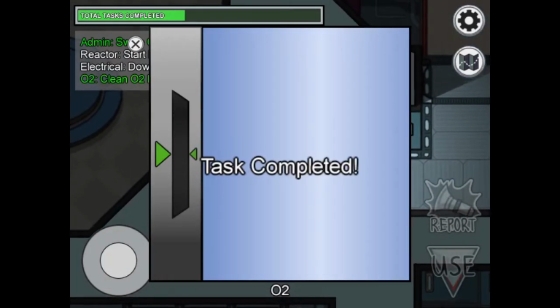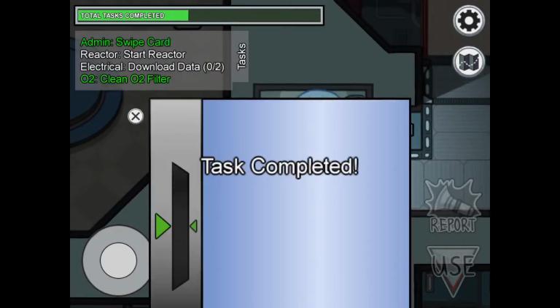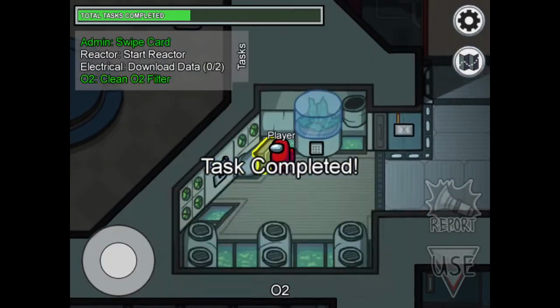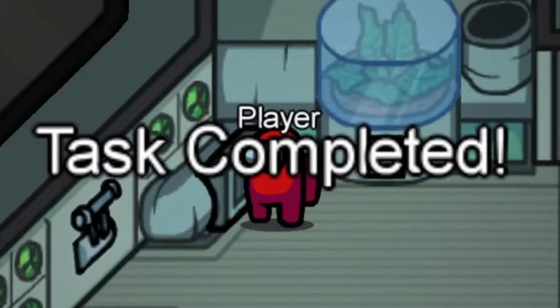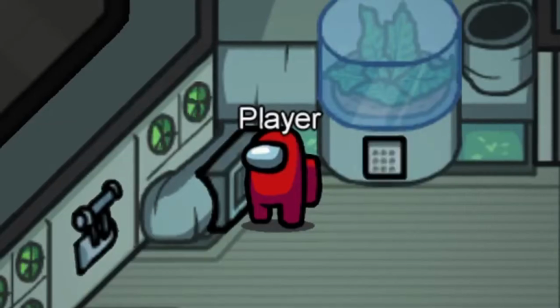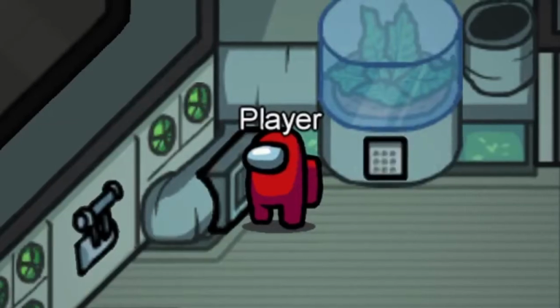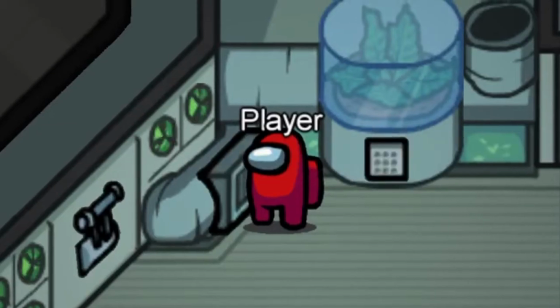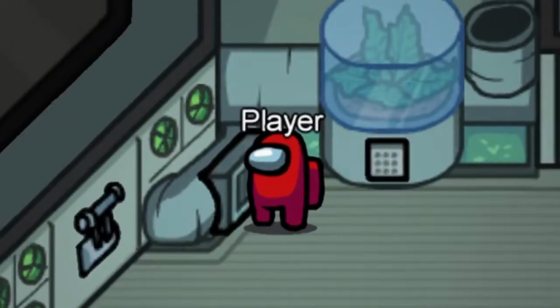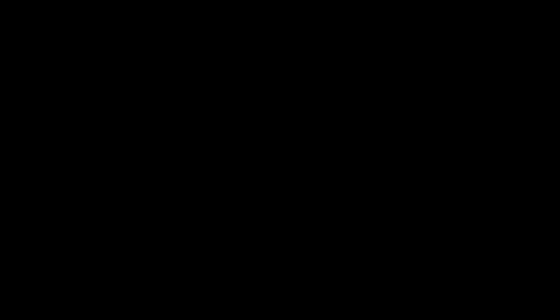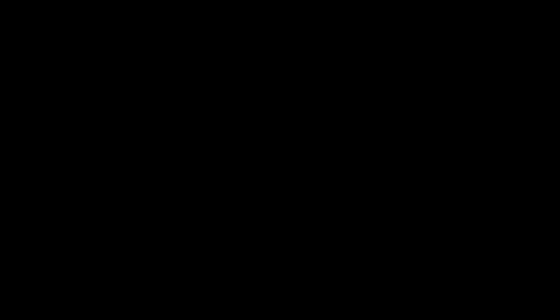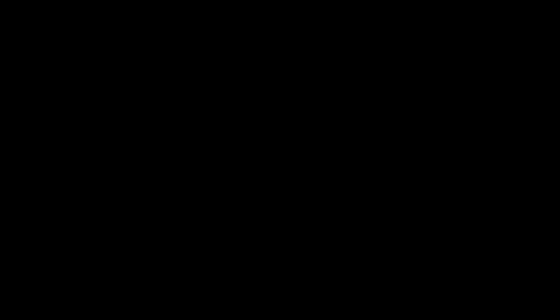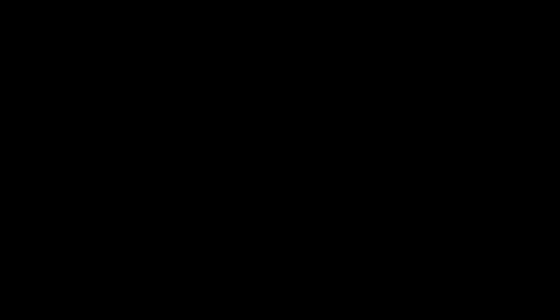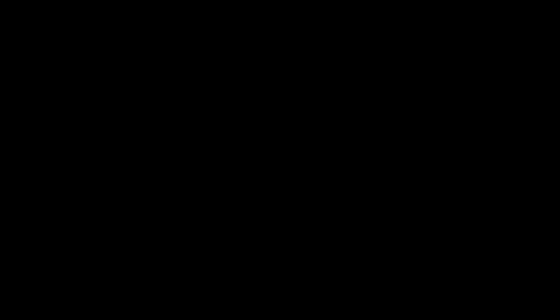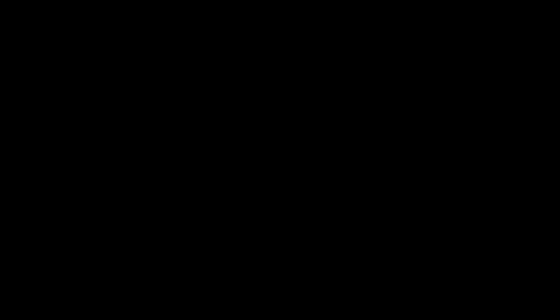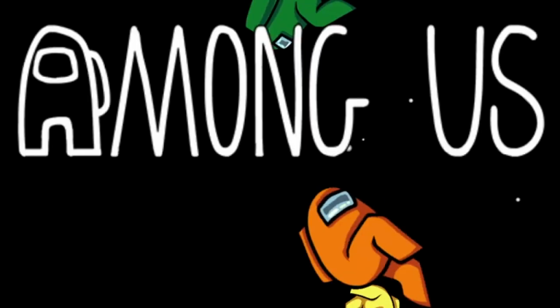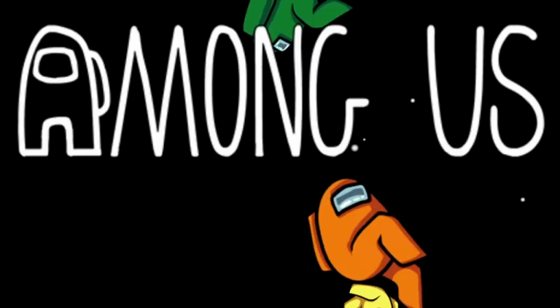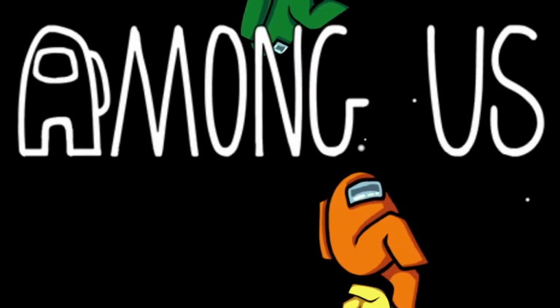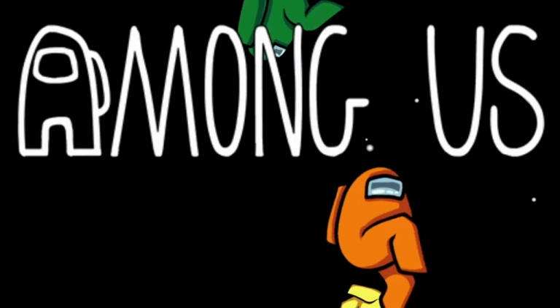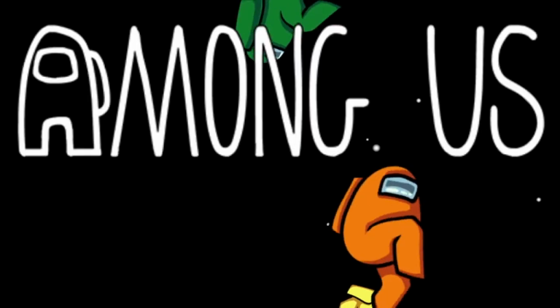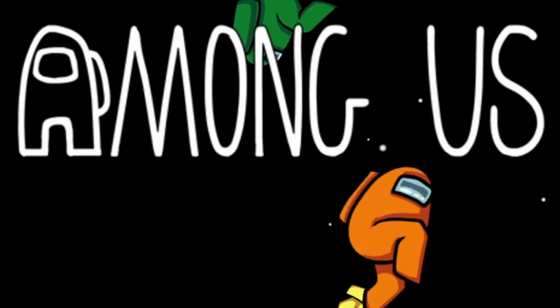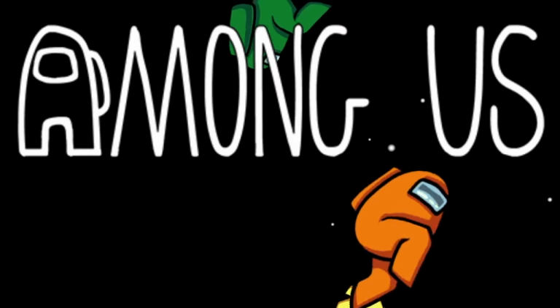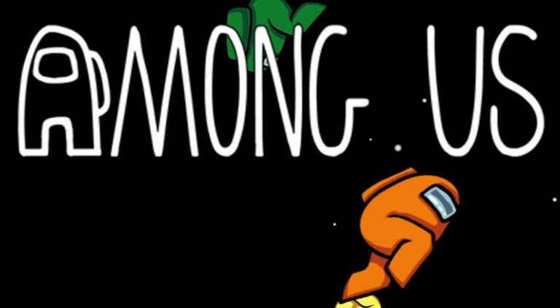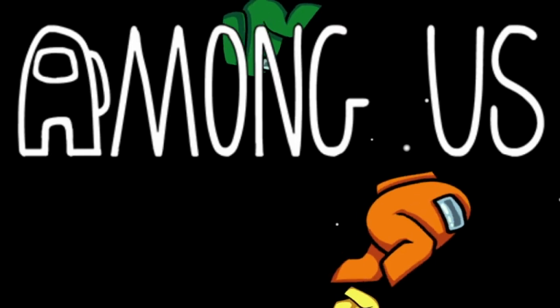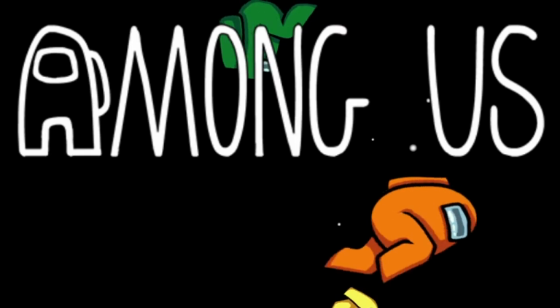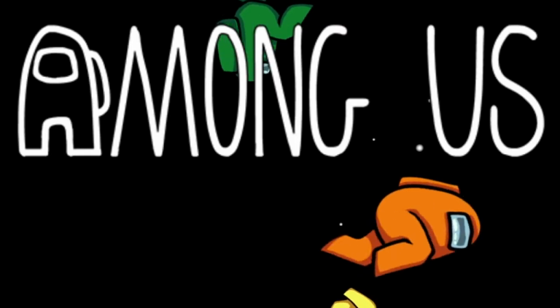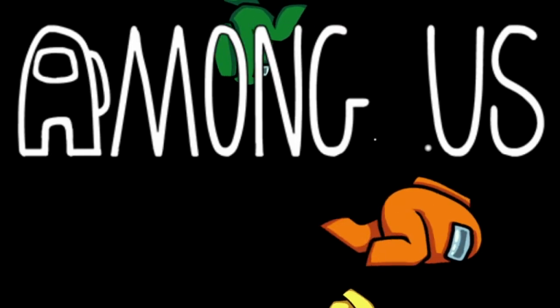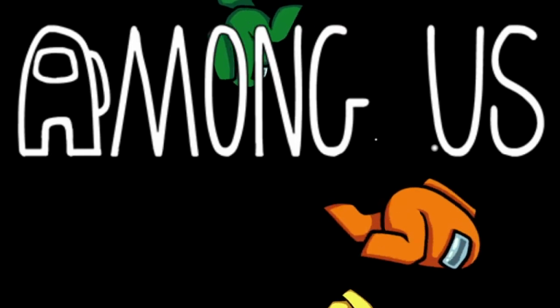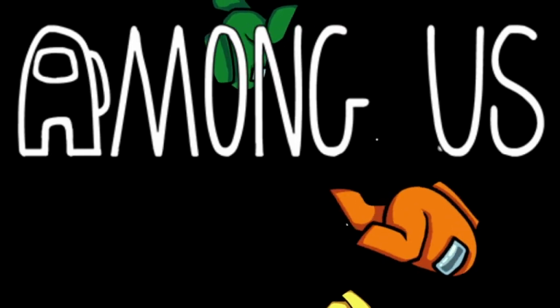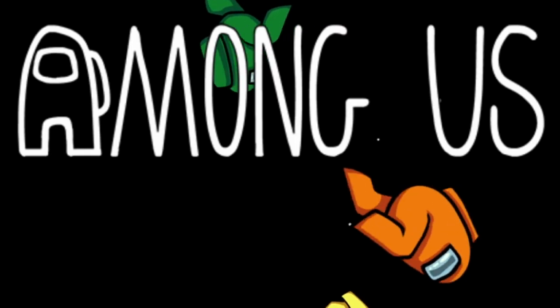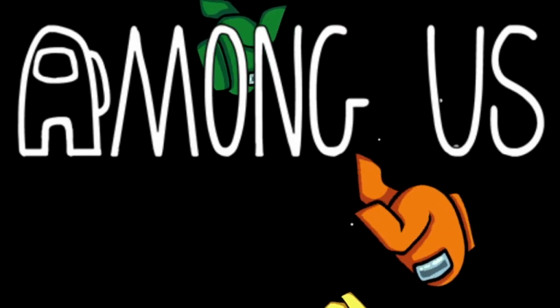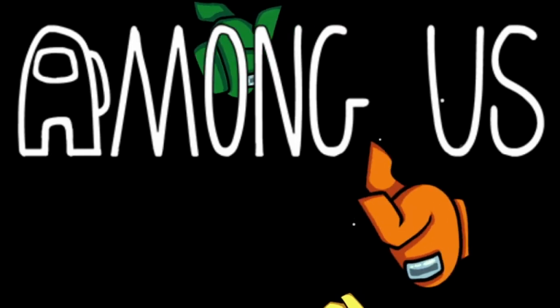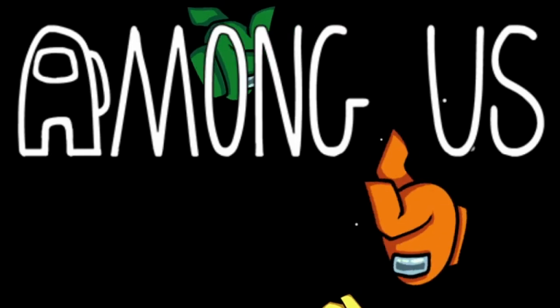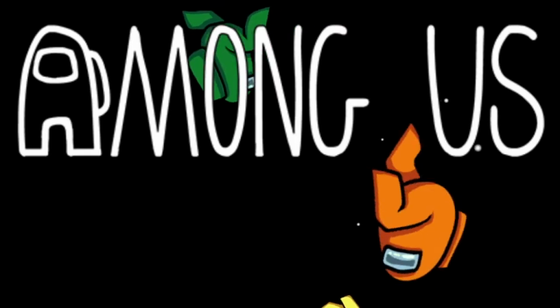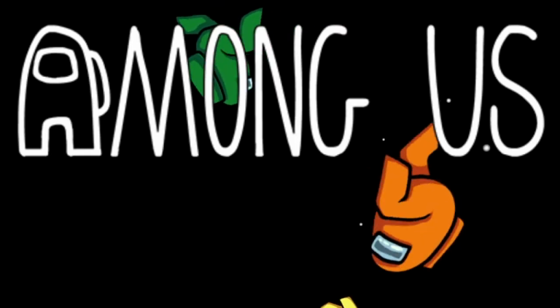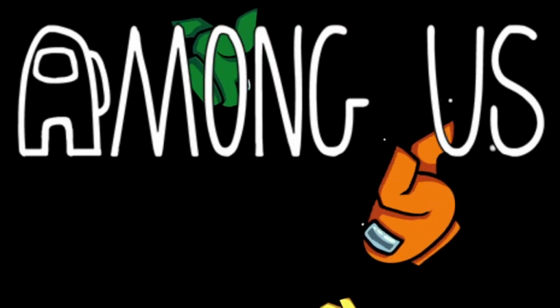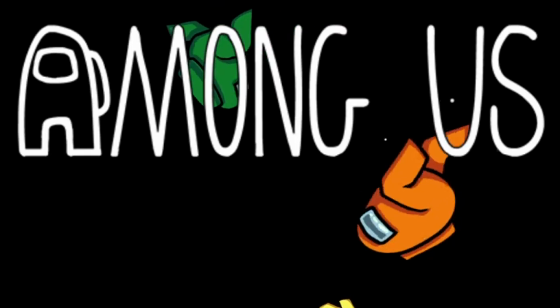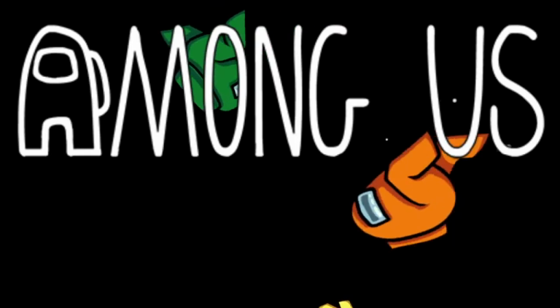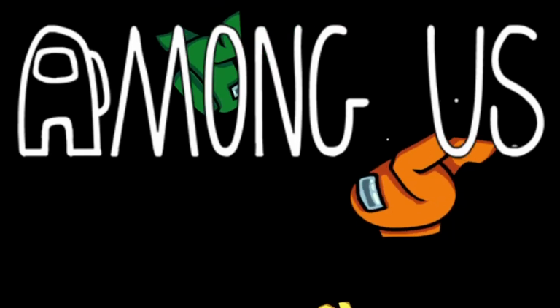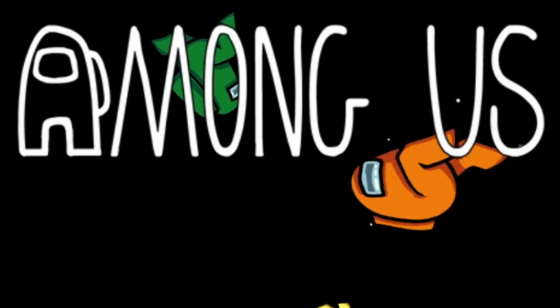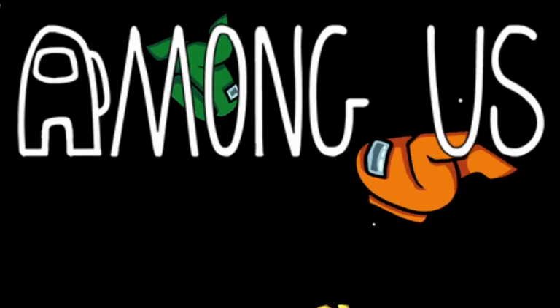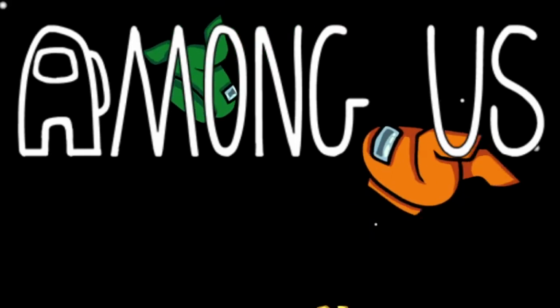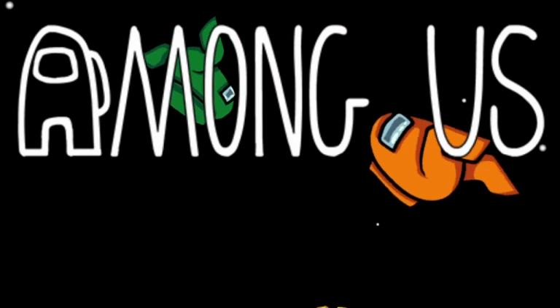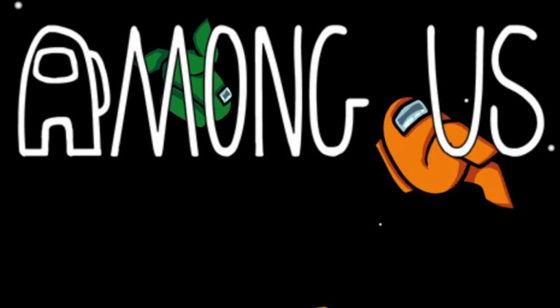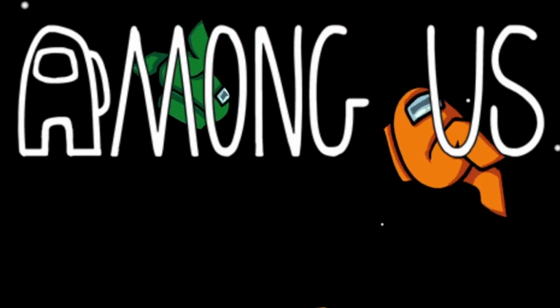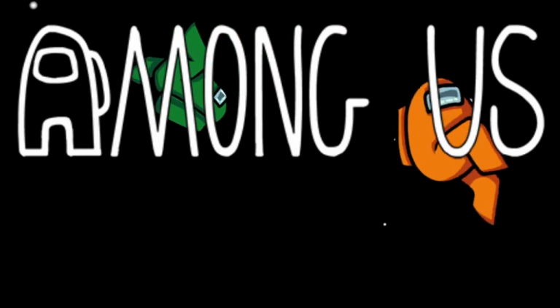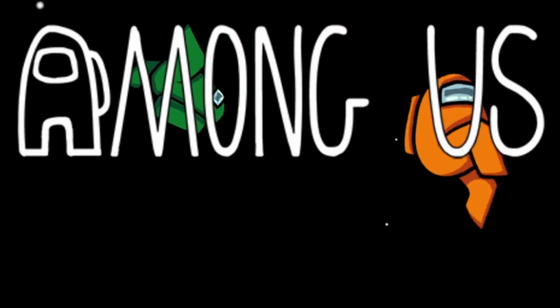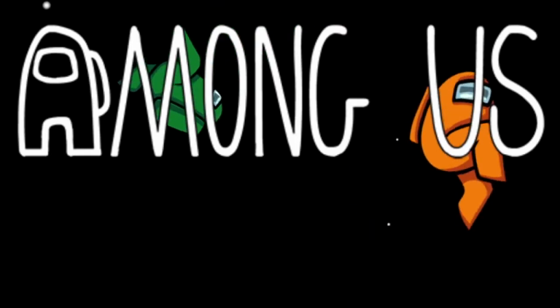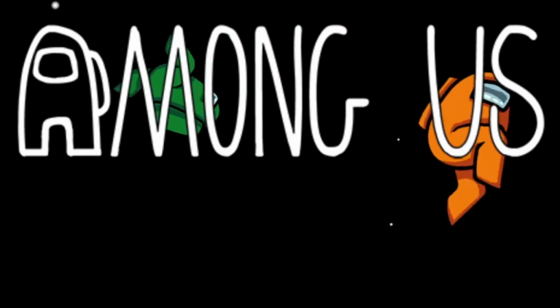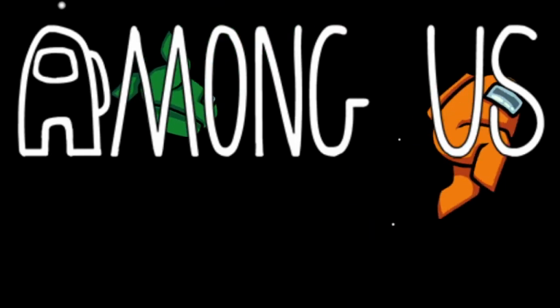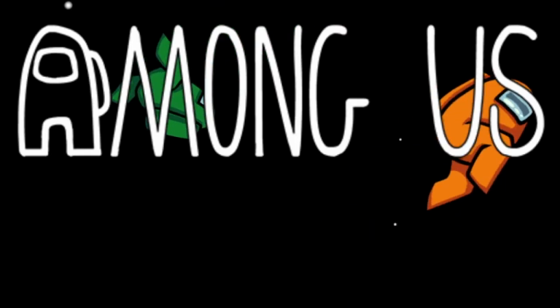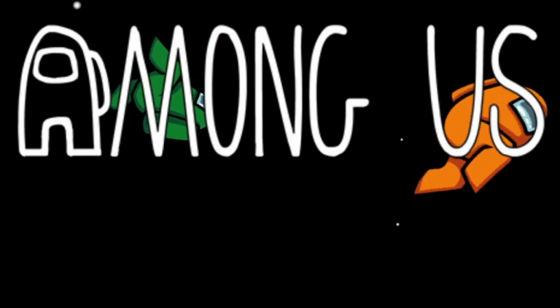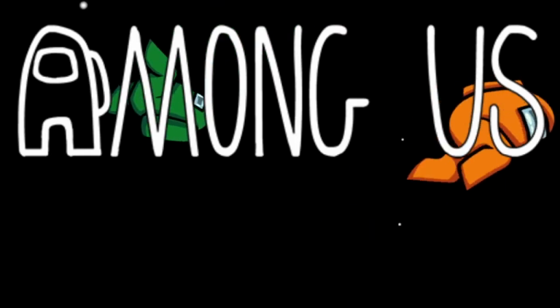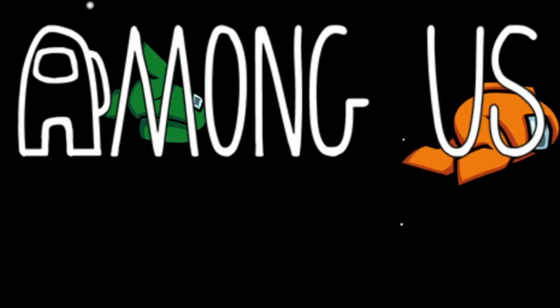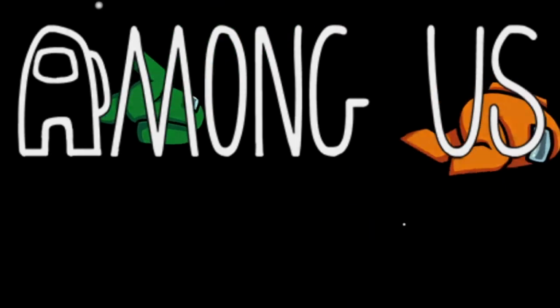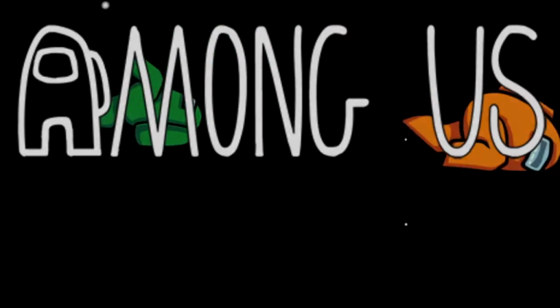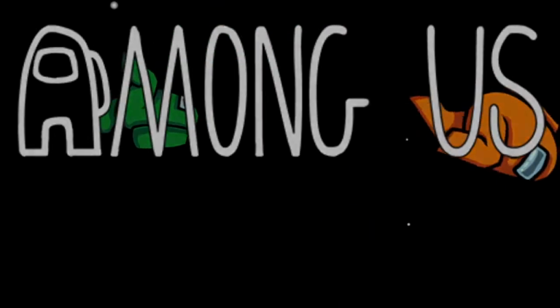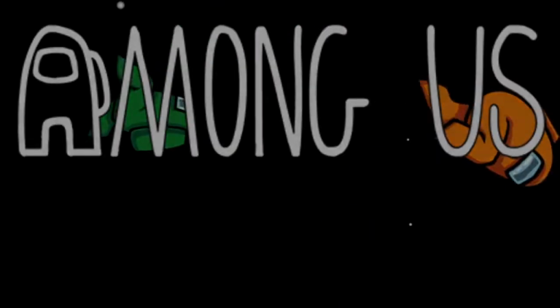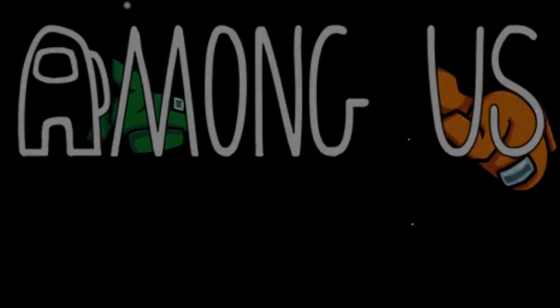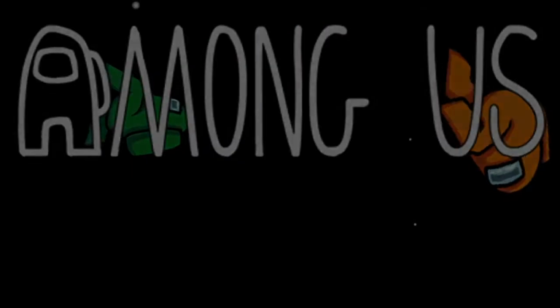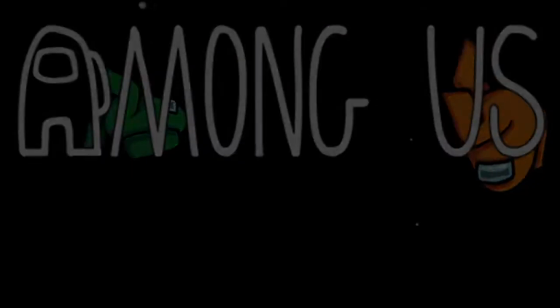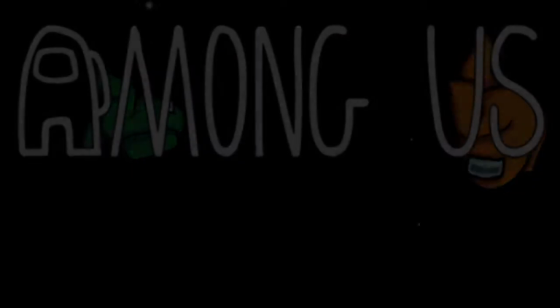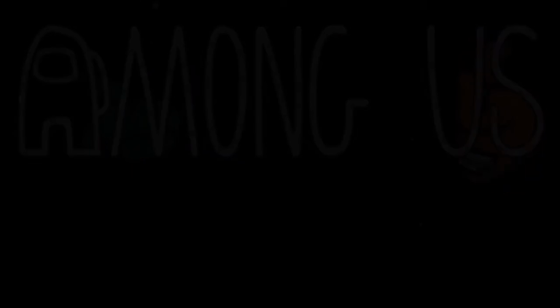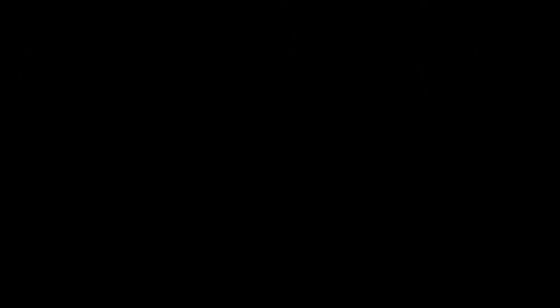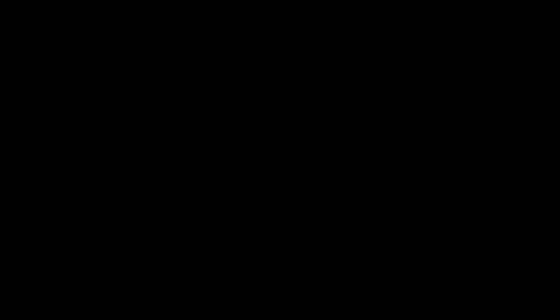I love doing tasks! Among Us — it's the game that's just about taking over everyone's lives. And I want to make something for it.